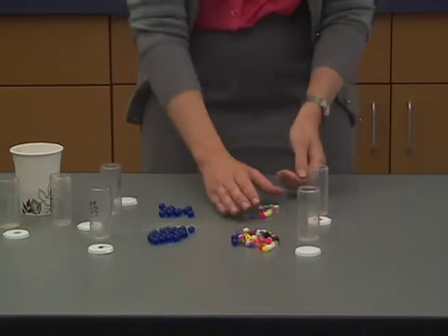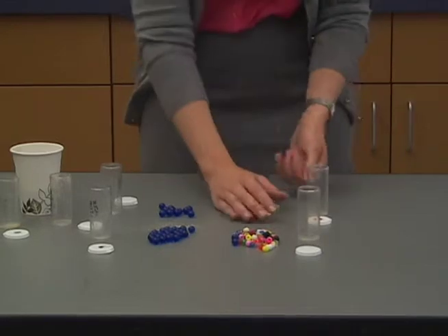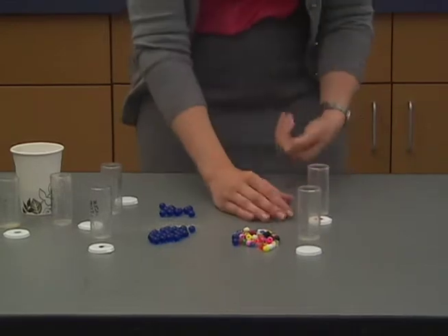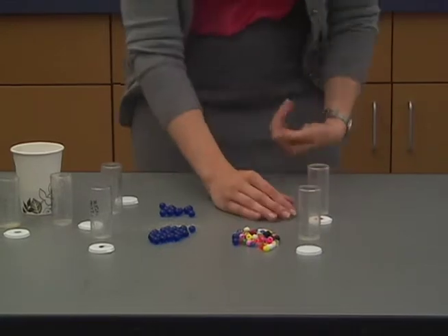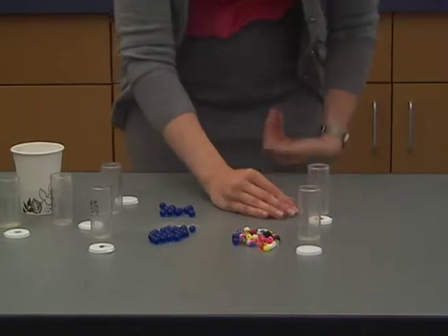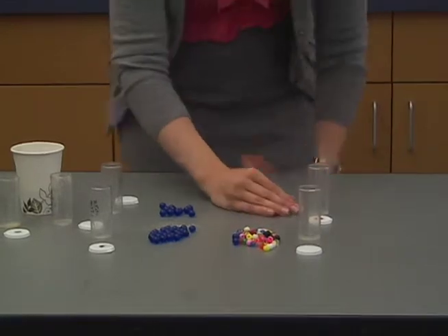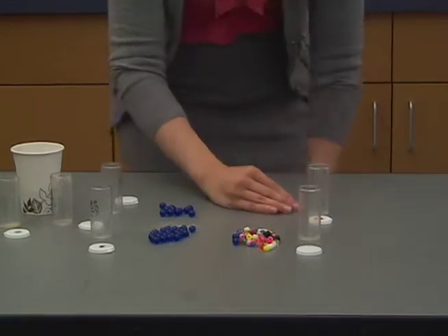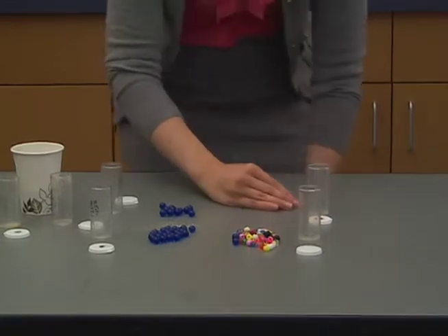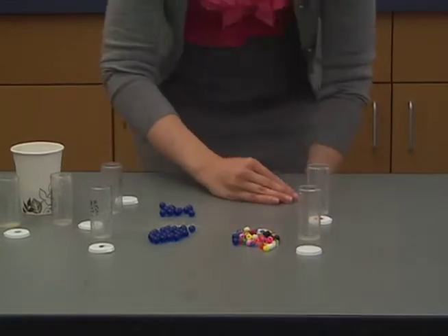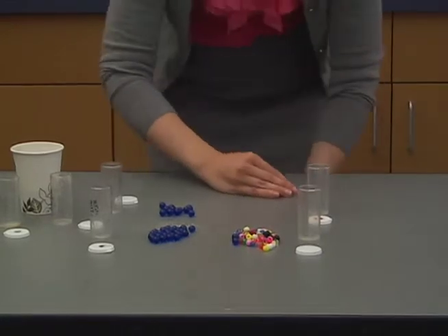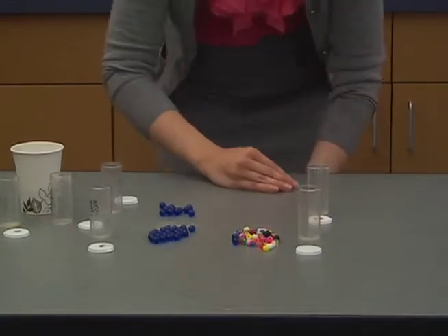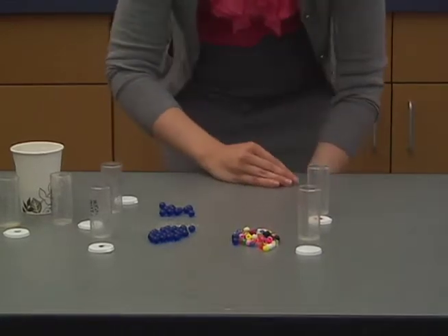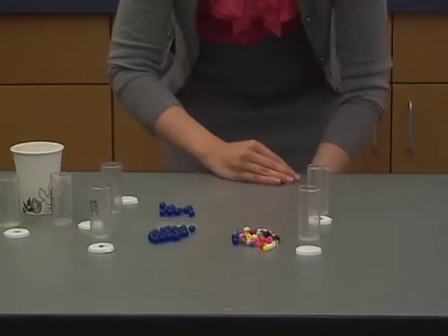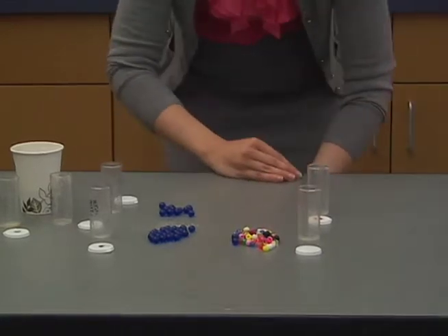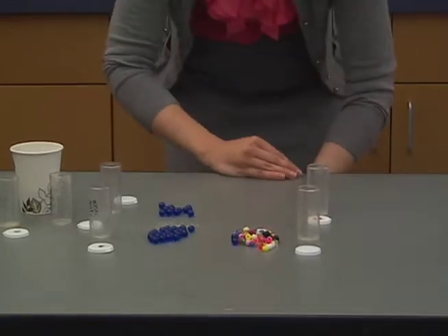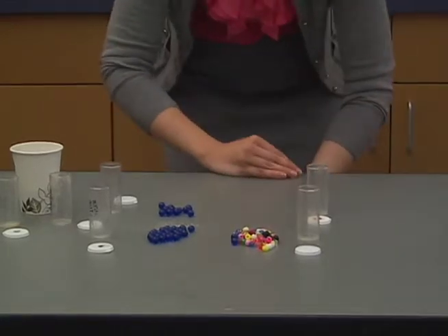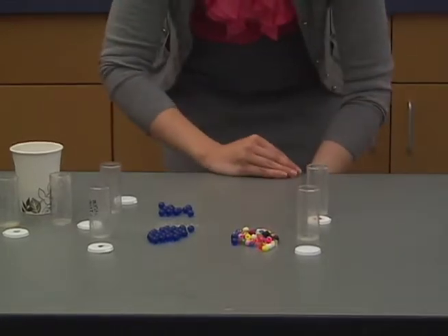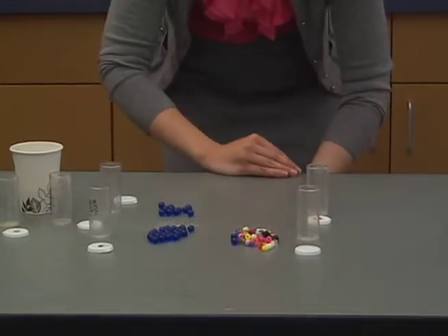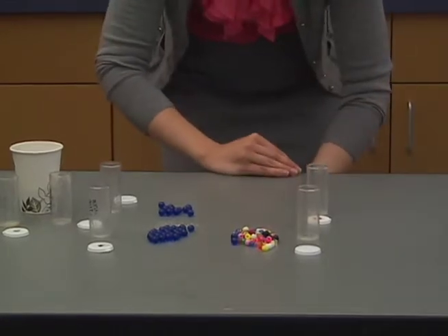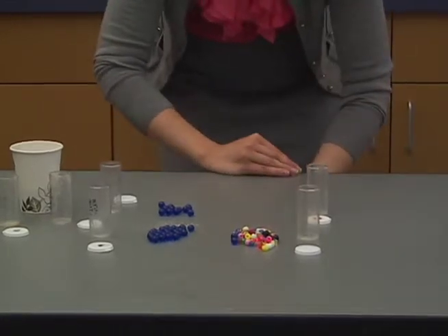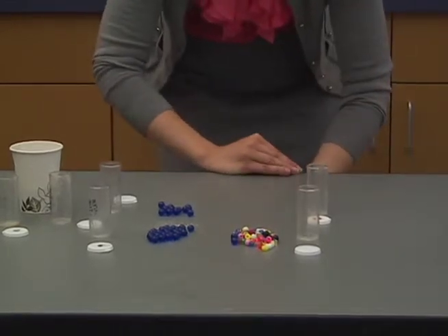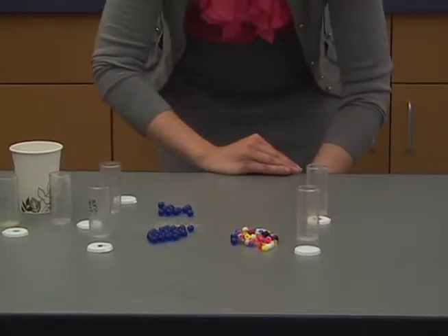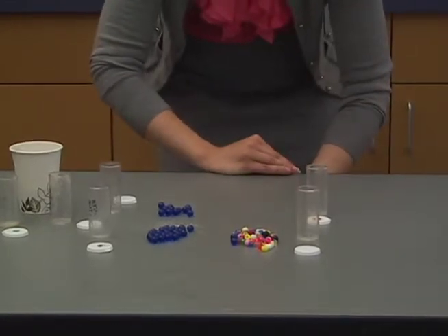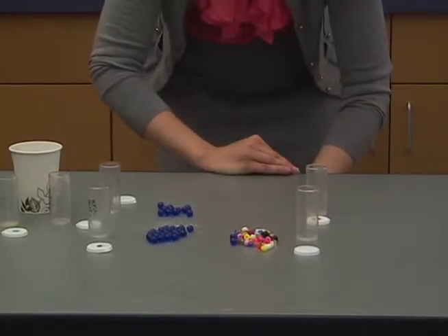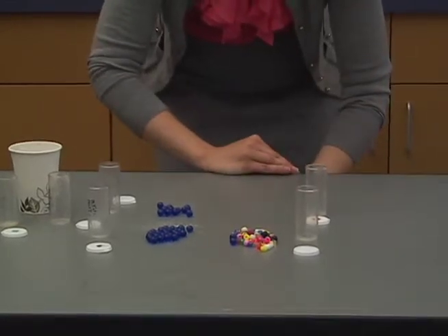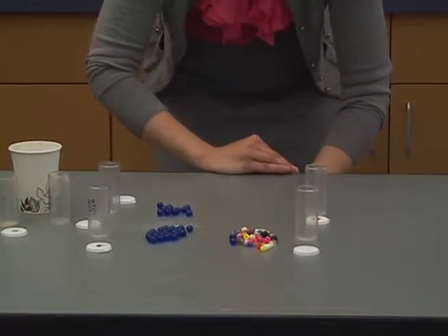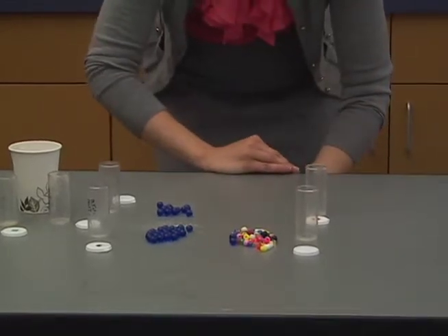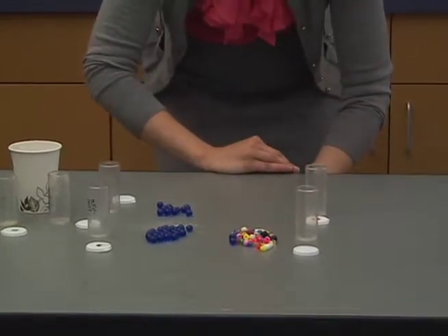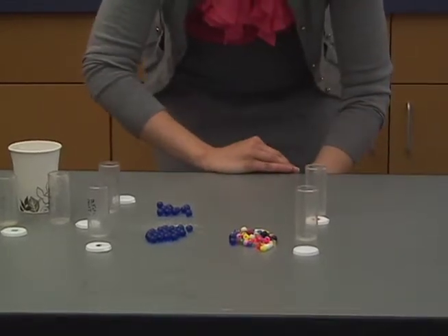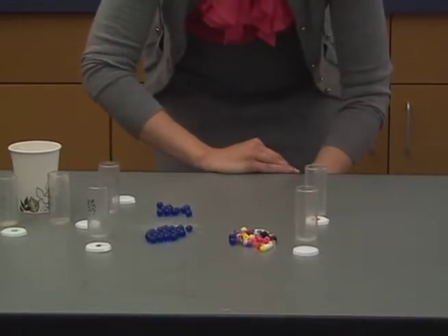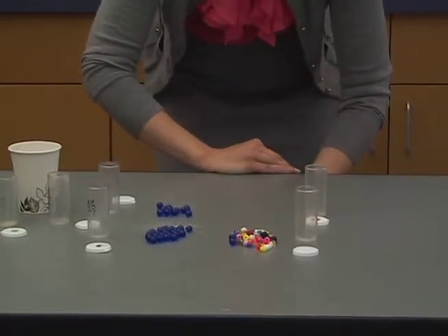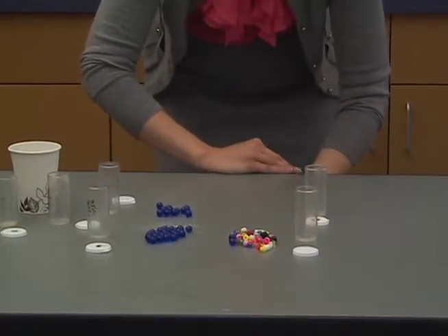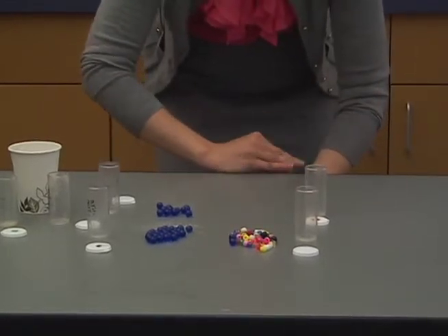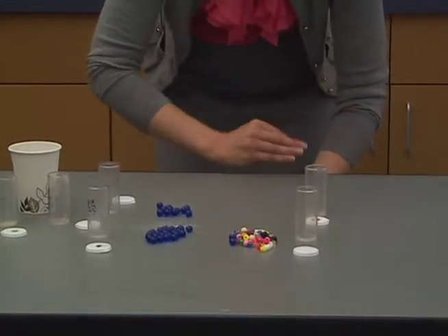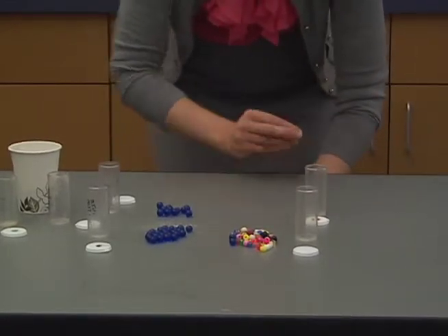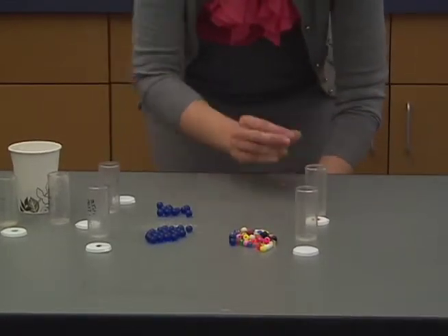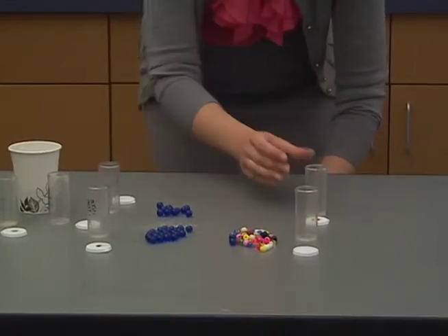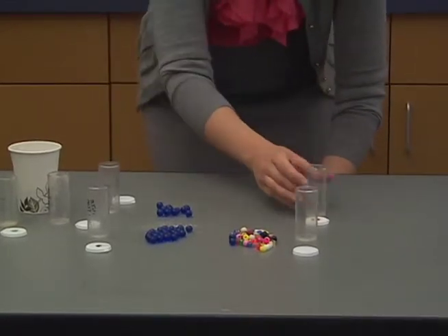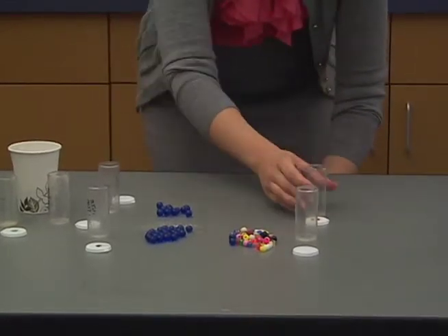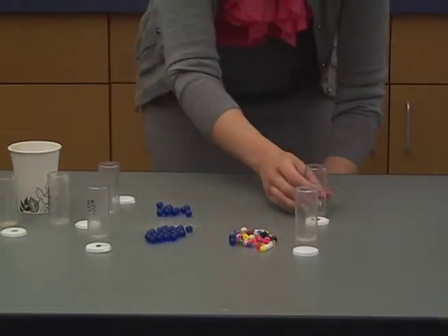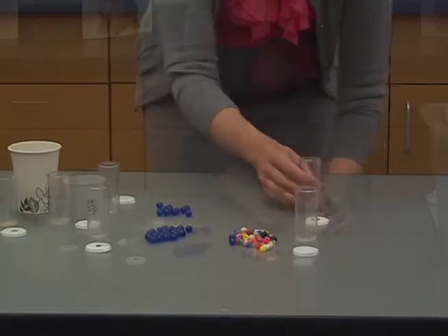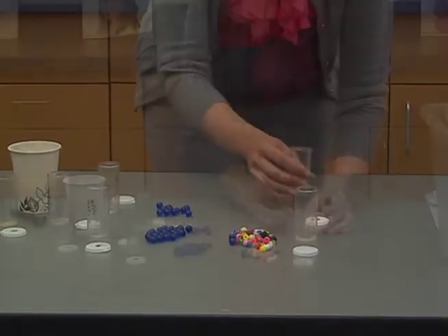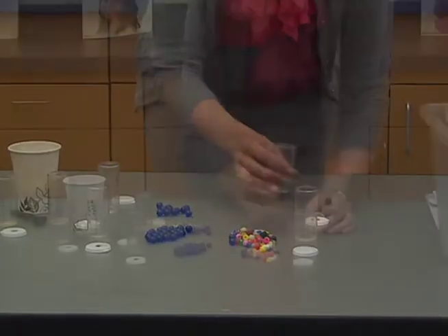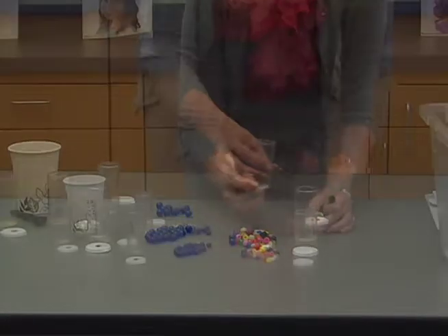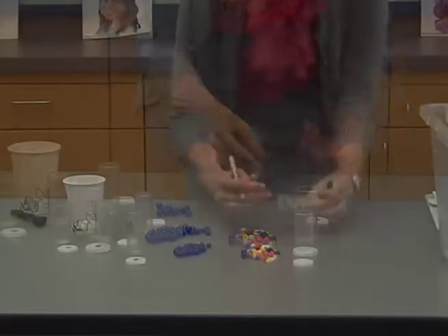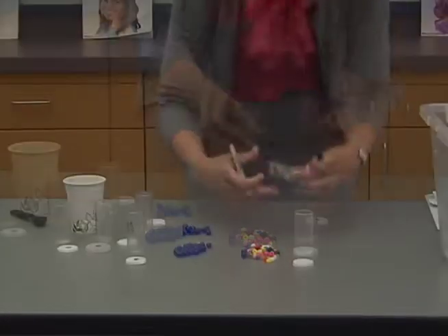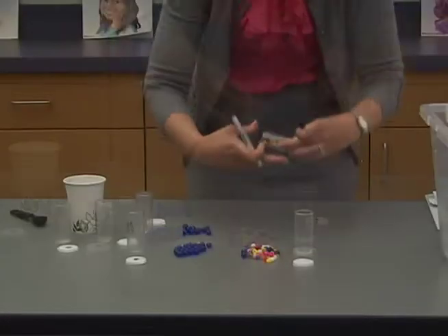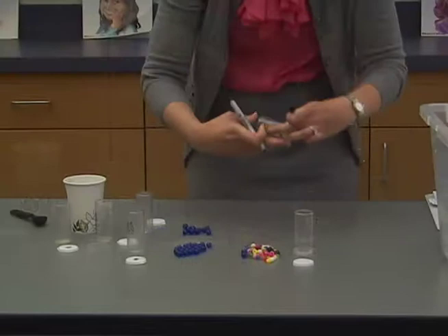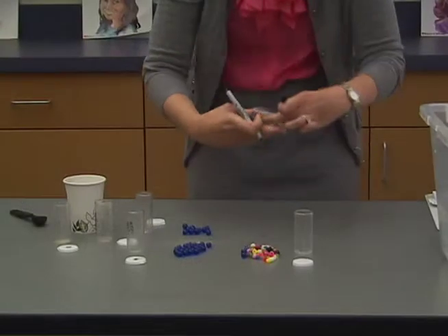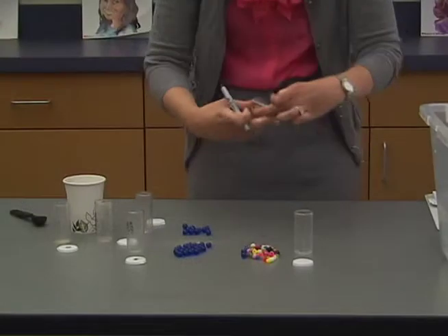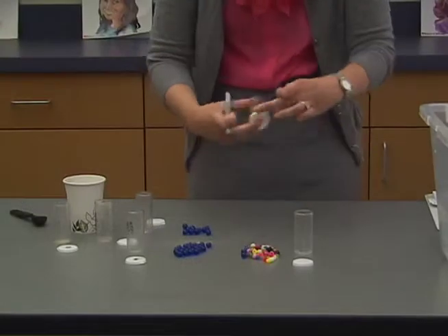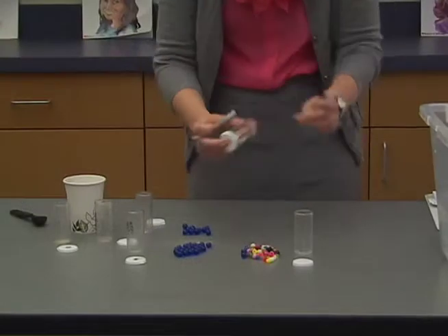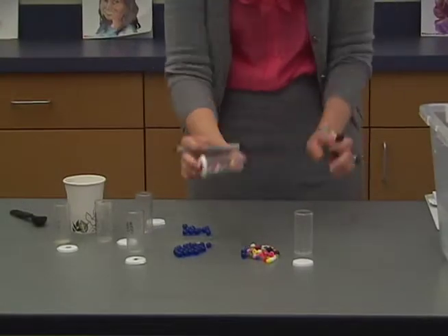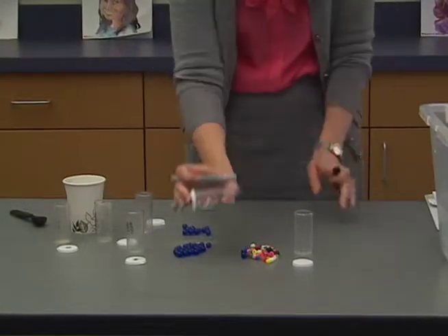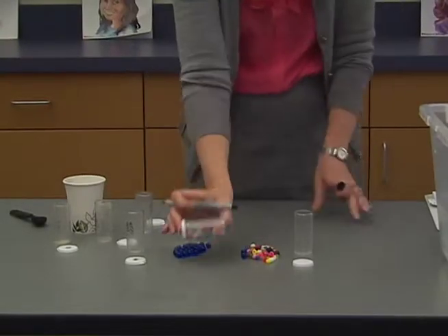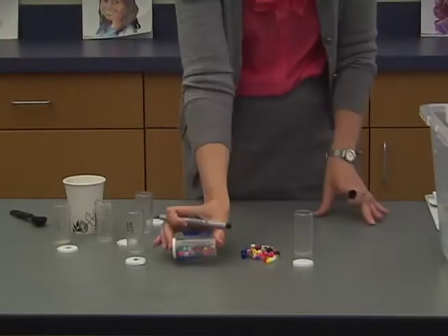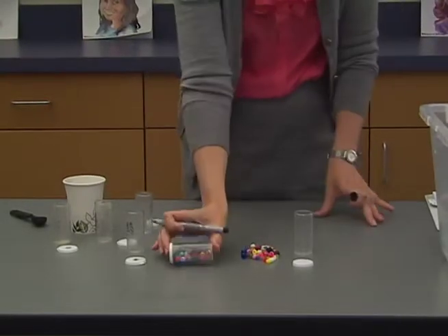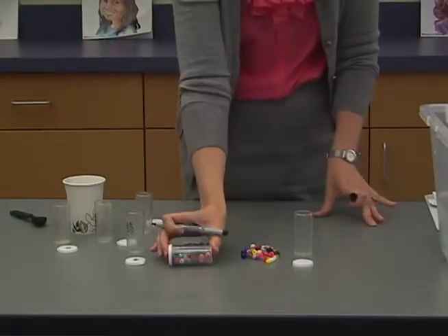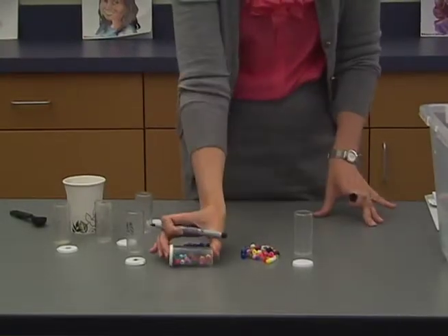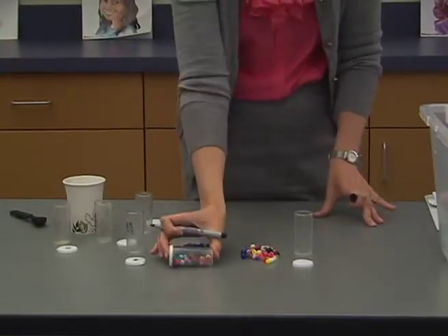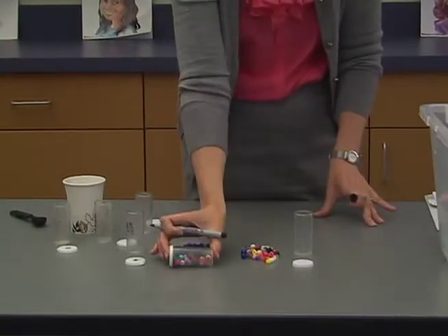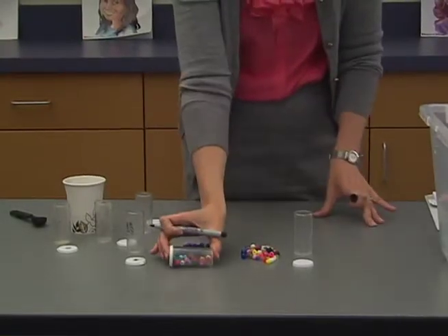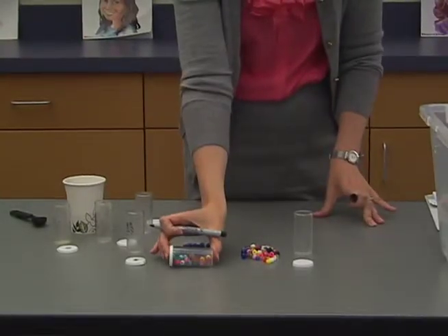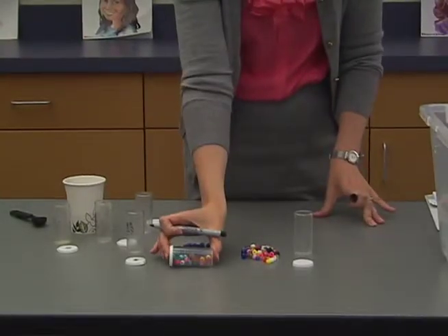For the pressure sensor, put 30 pony beads in the vial. As you fill the vials, use a permanent marker to label them with the appropriate title.